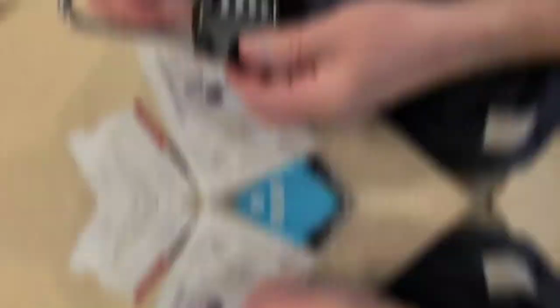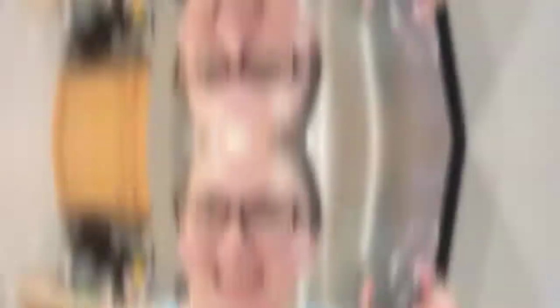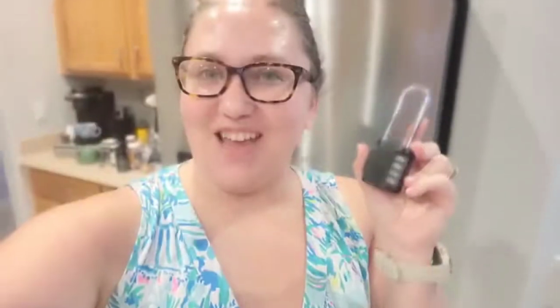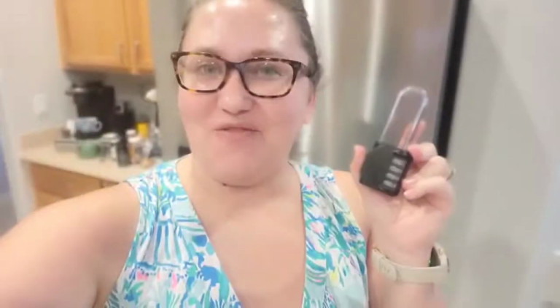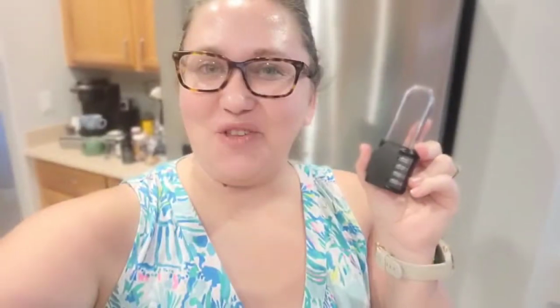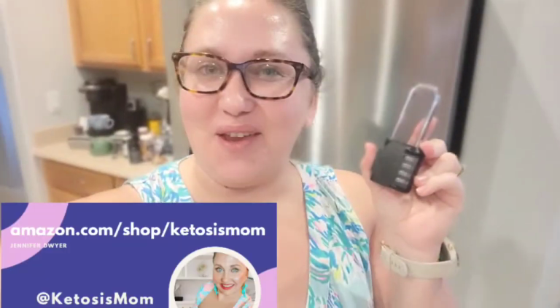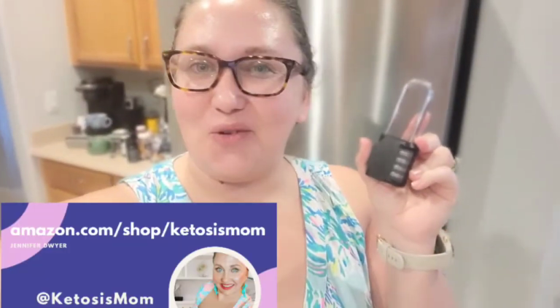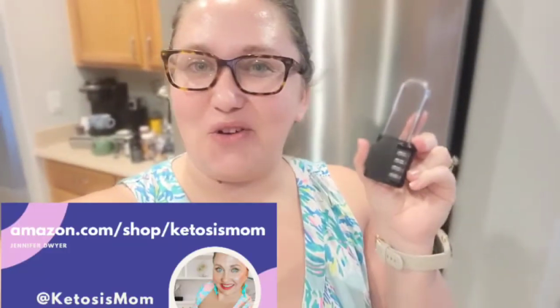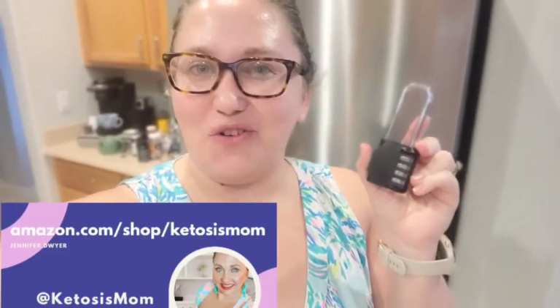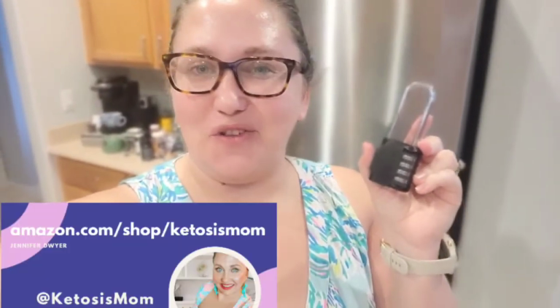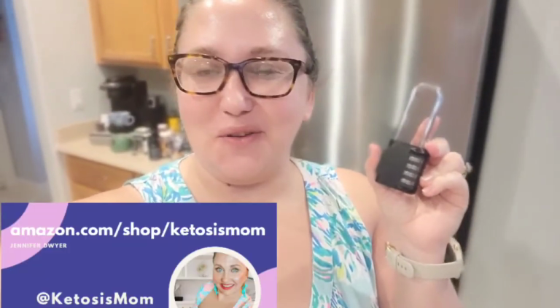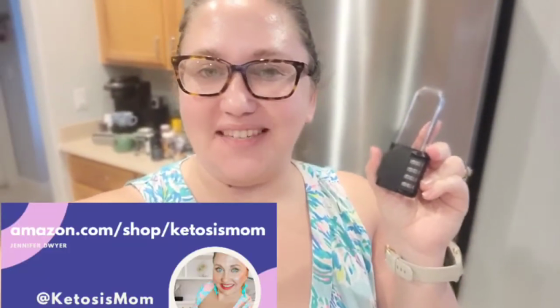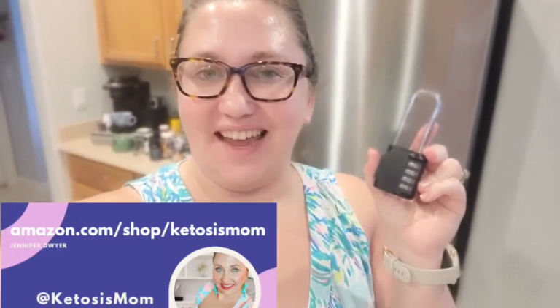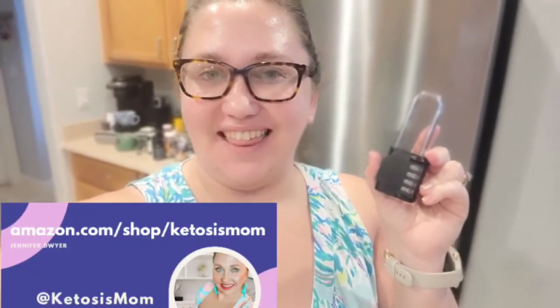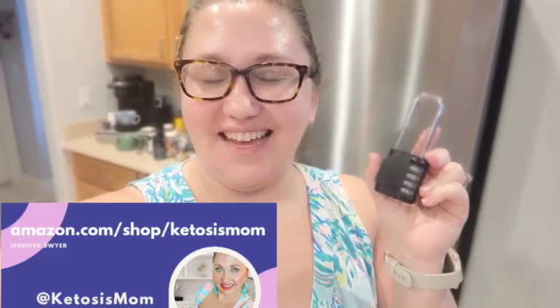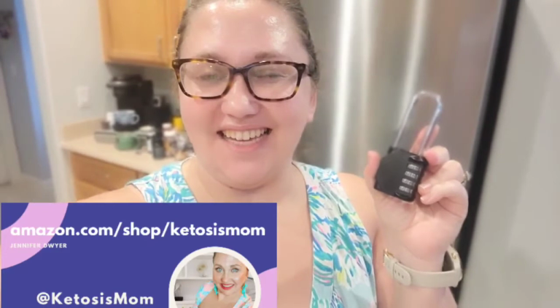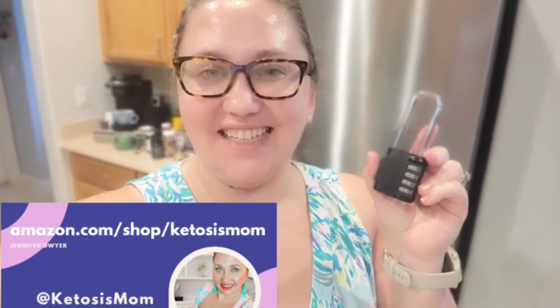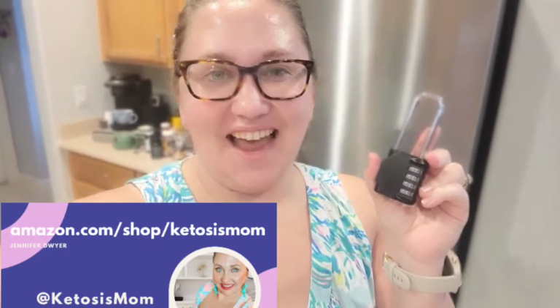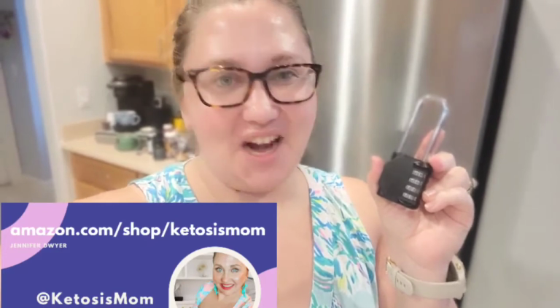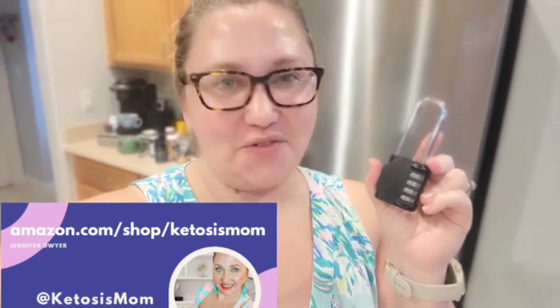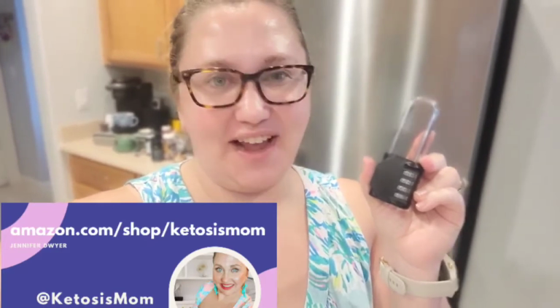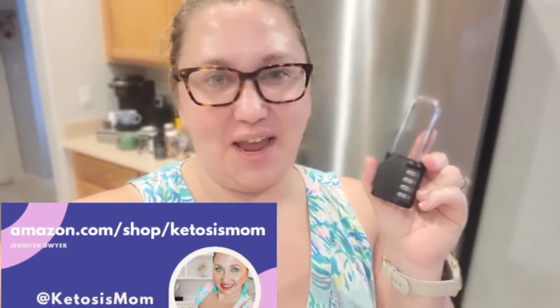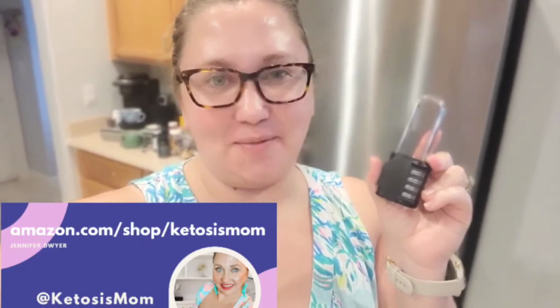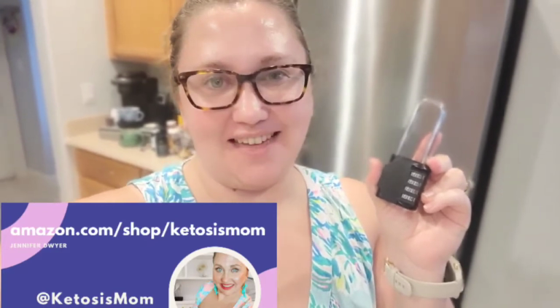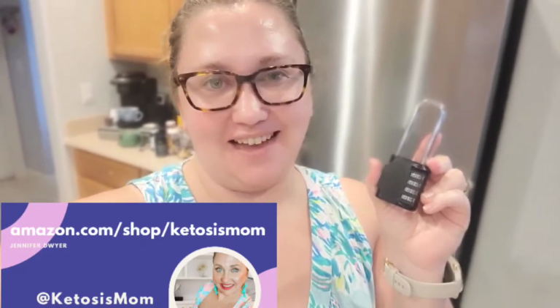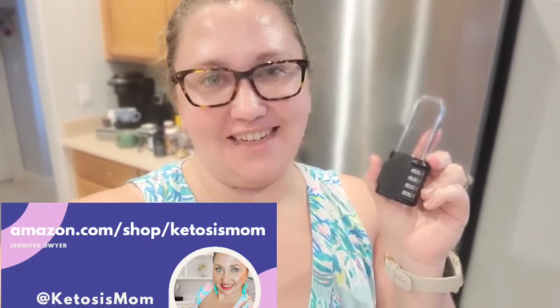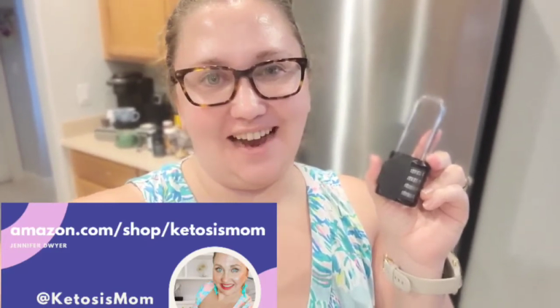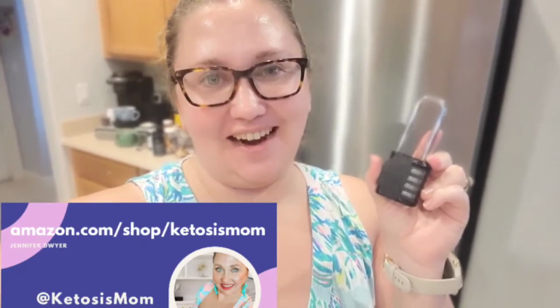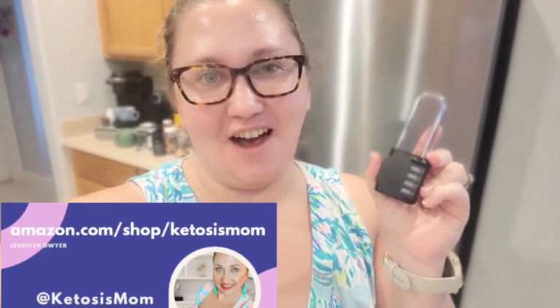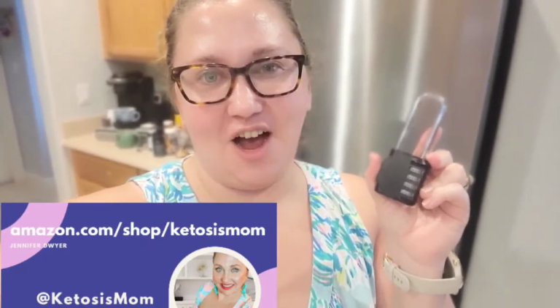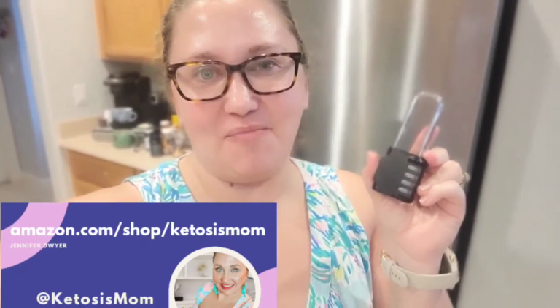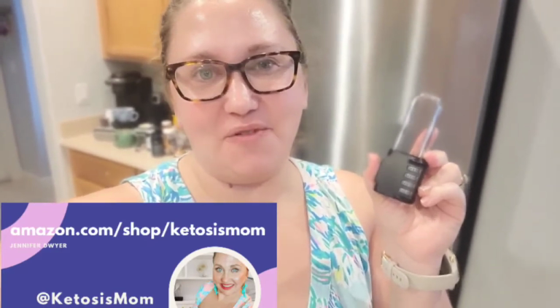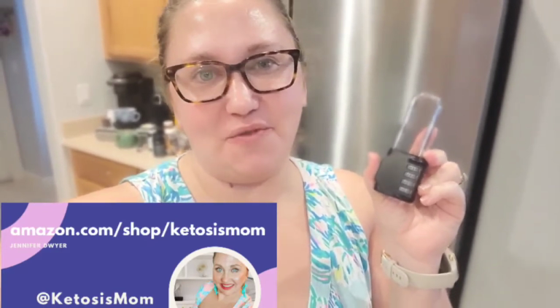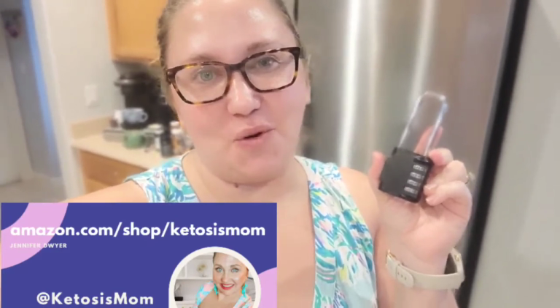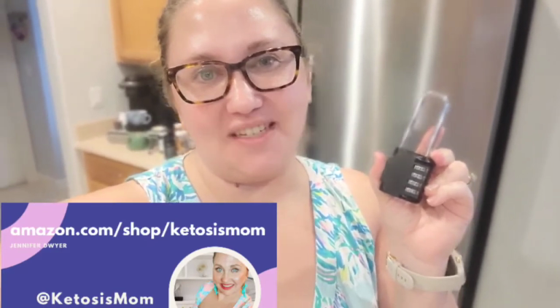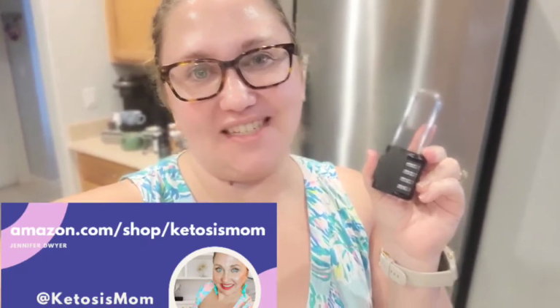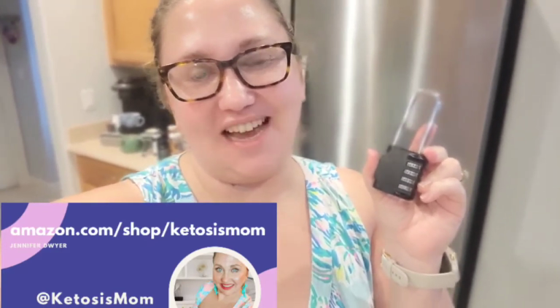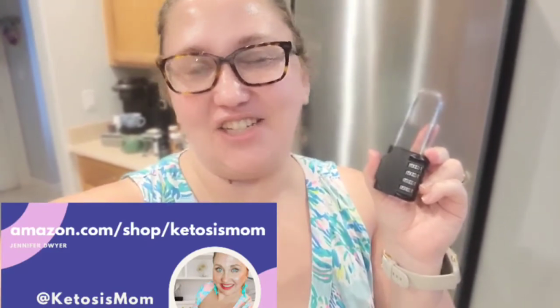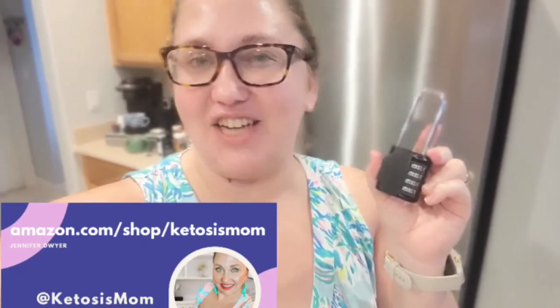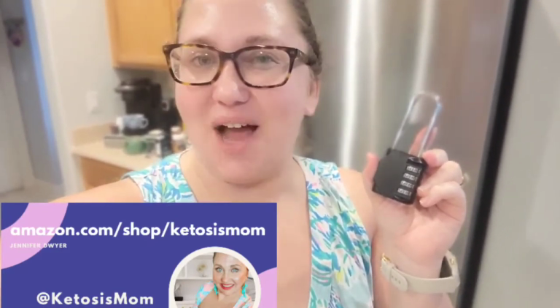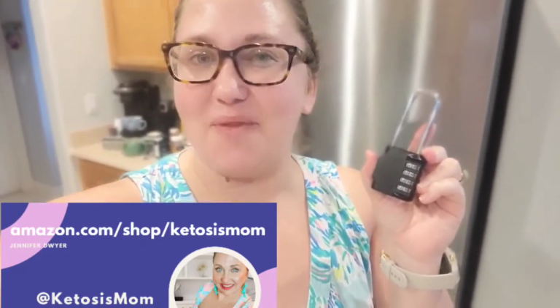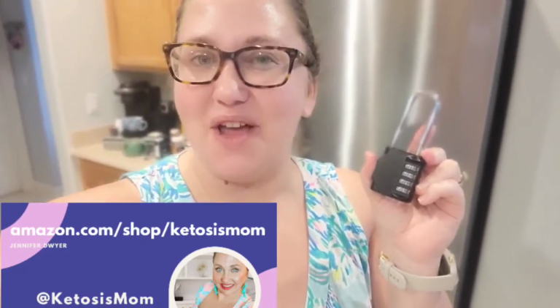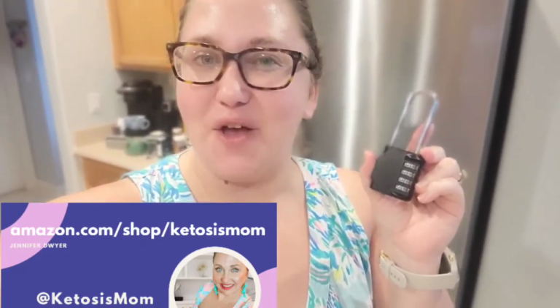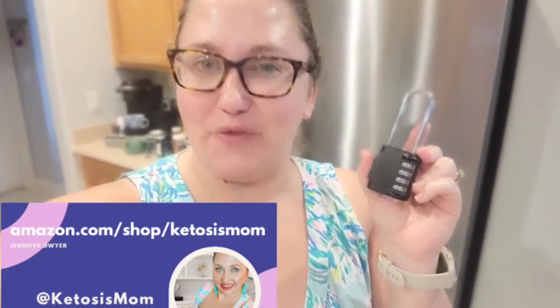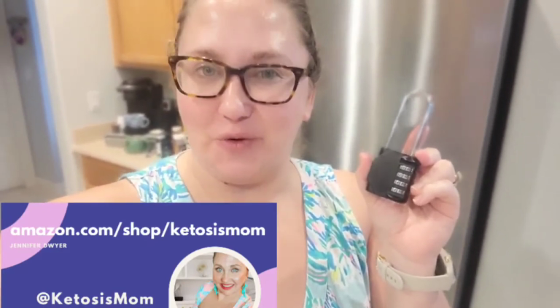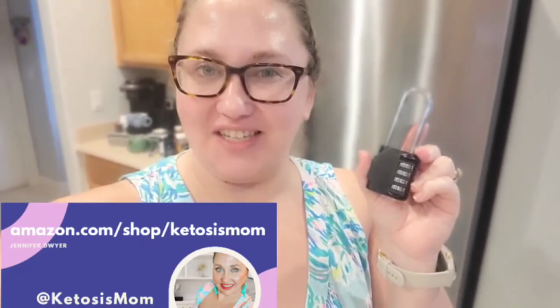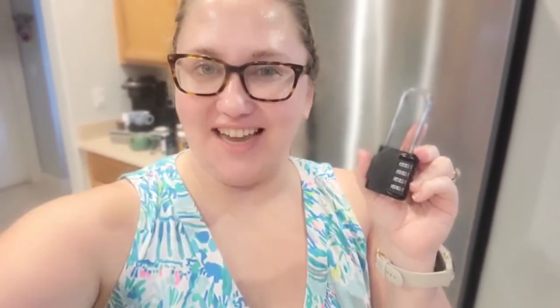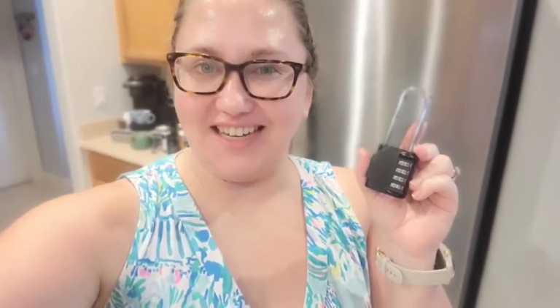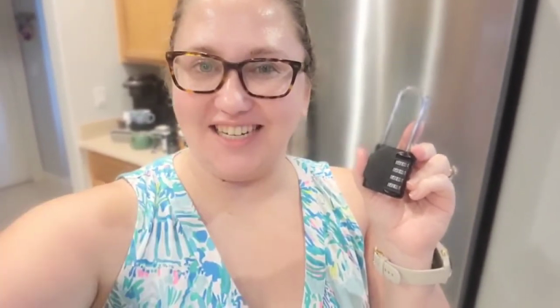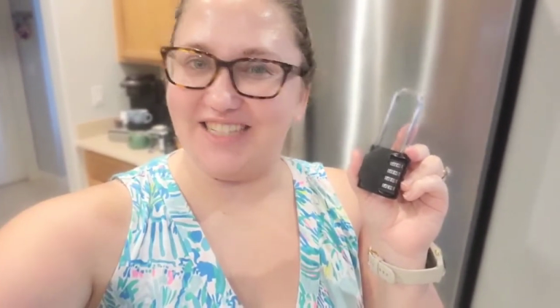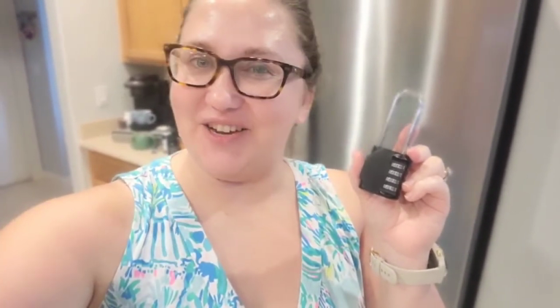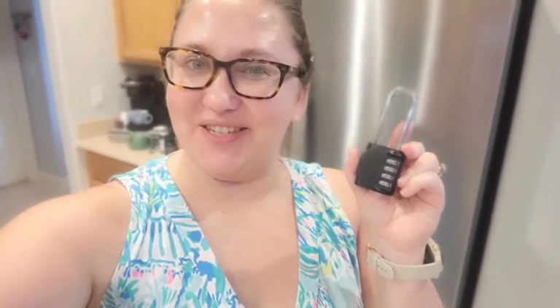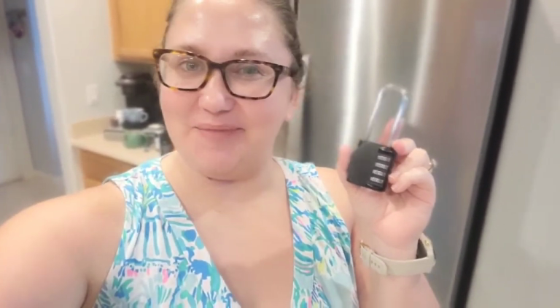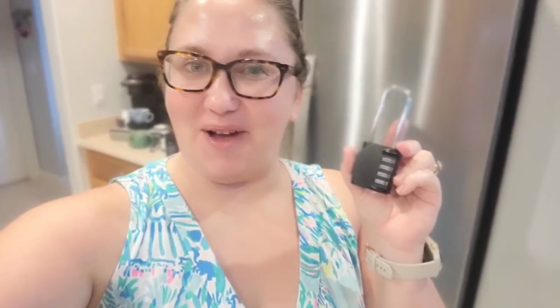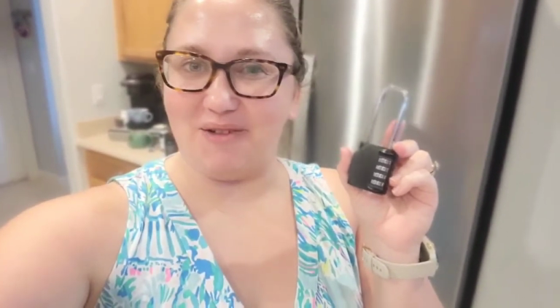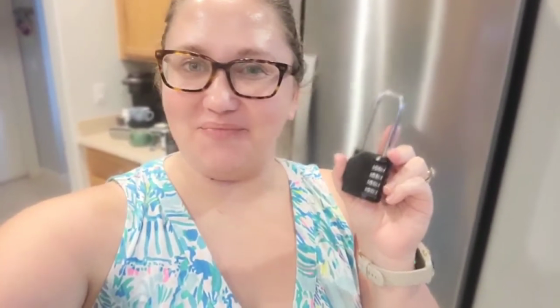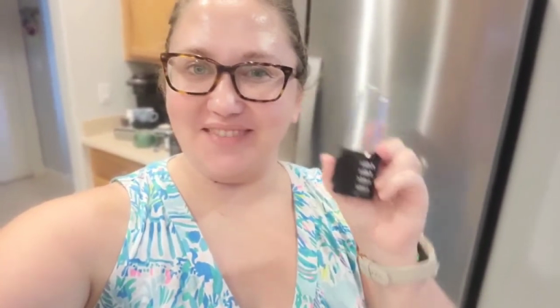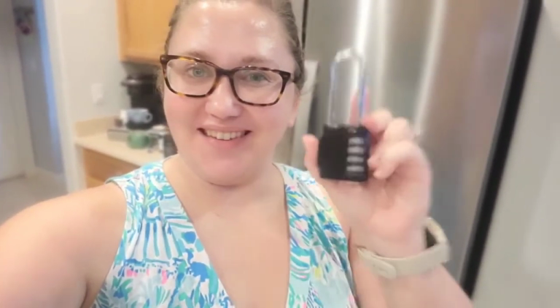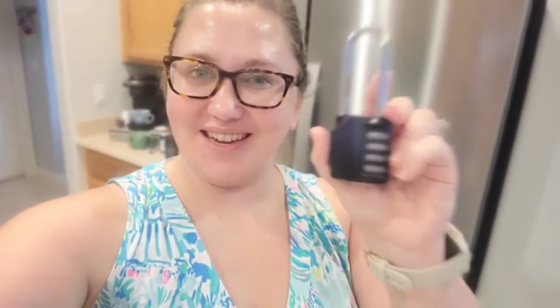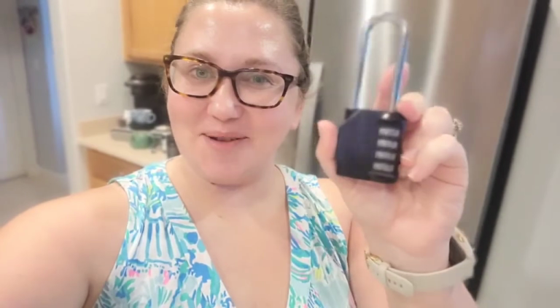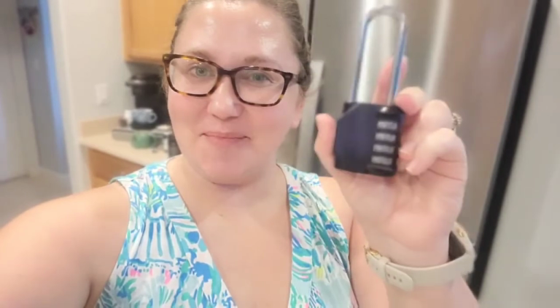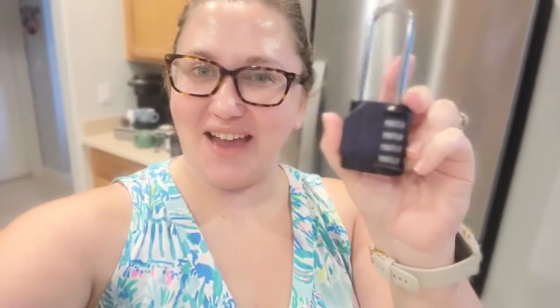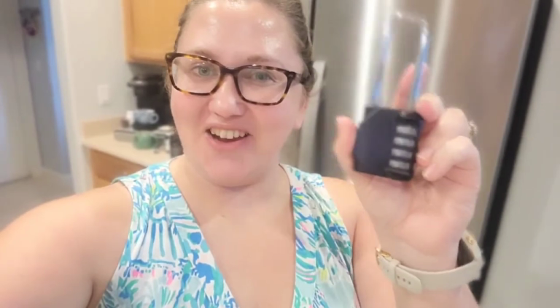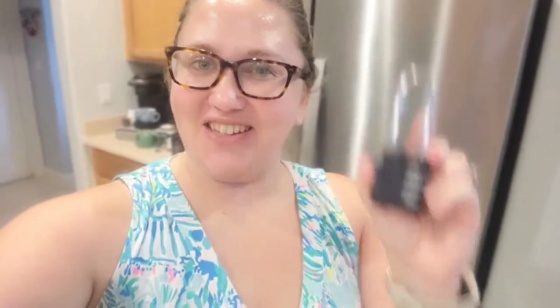If you like quick reviews like this, head over to amazon.com/shop/ketosismom. Bye y'all.